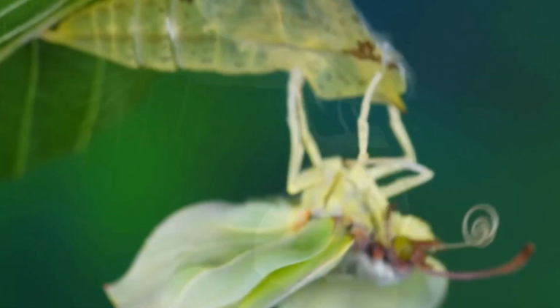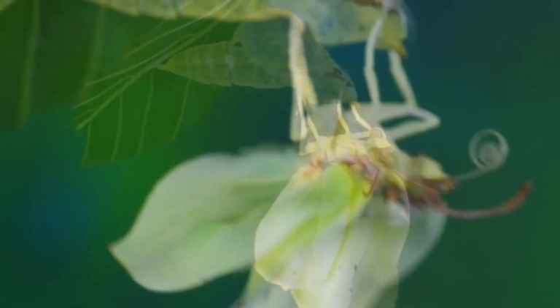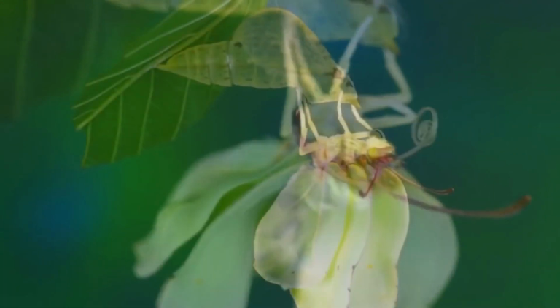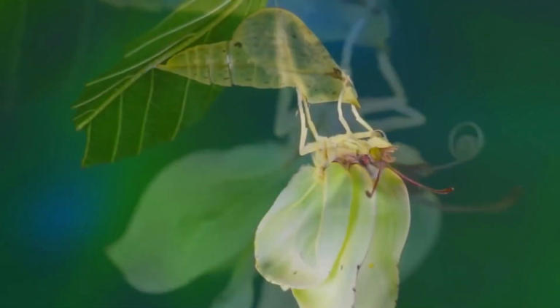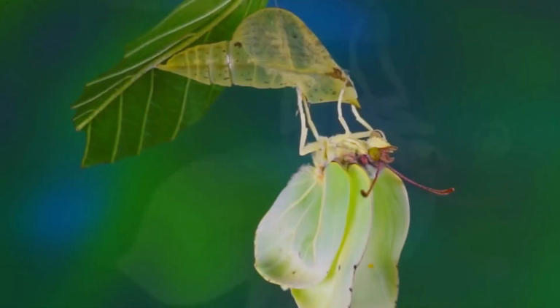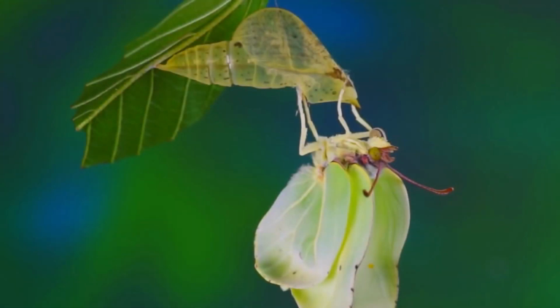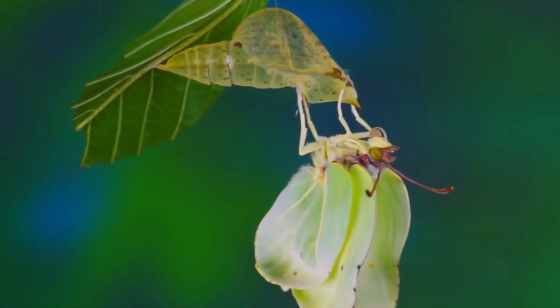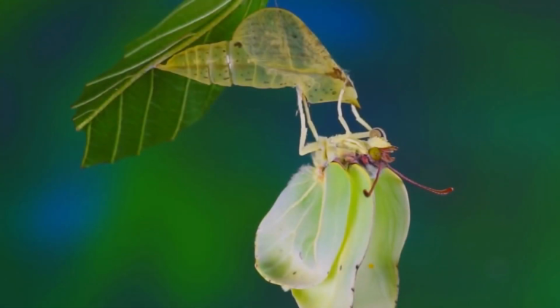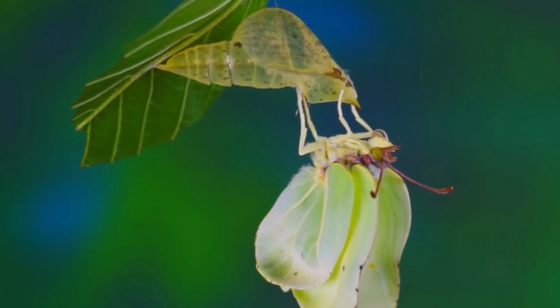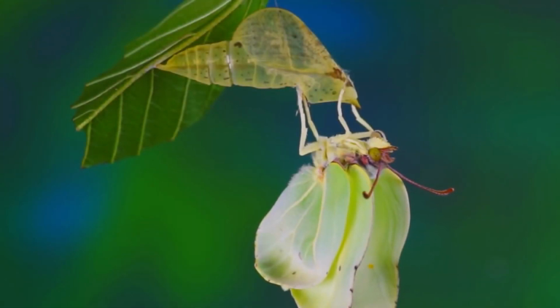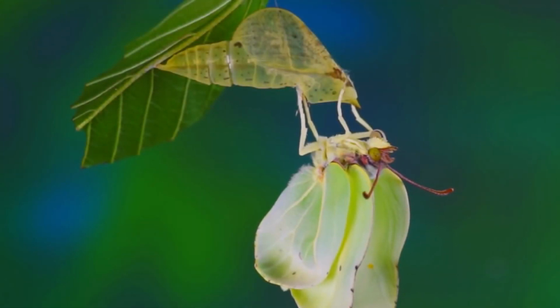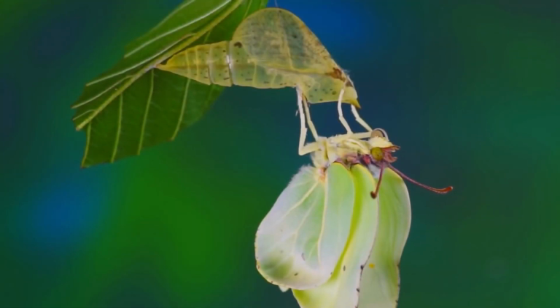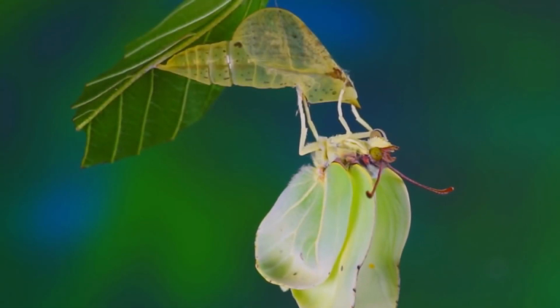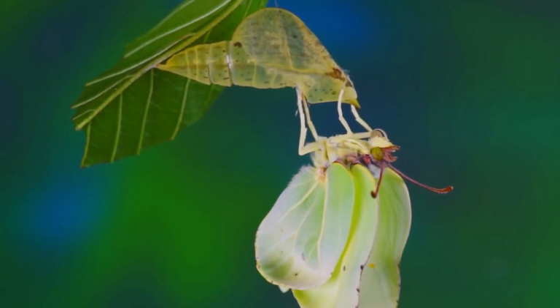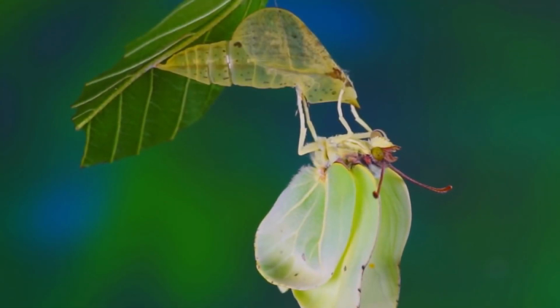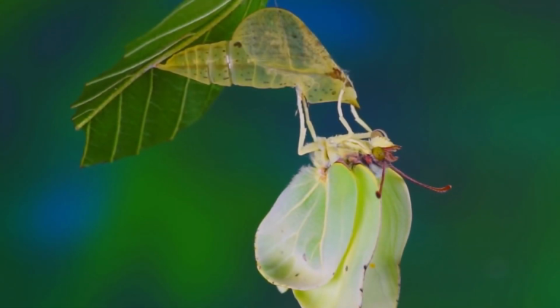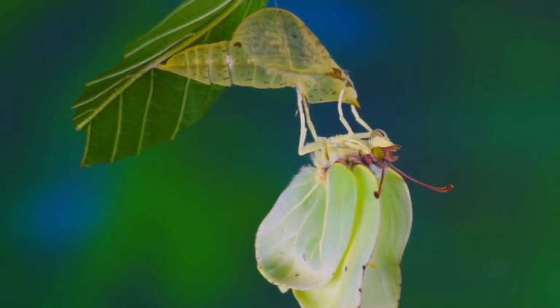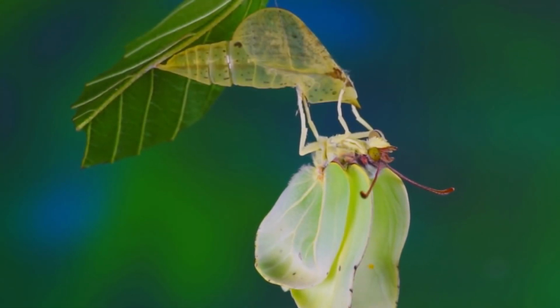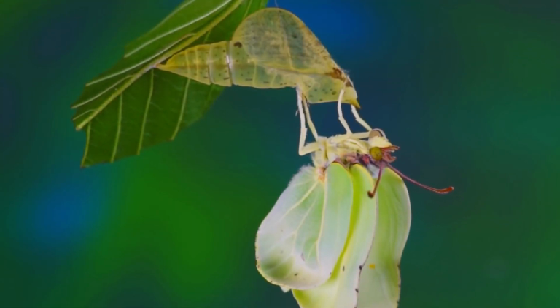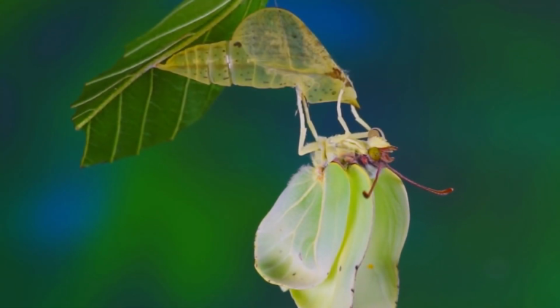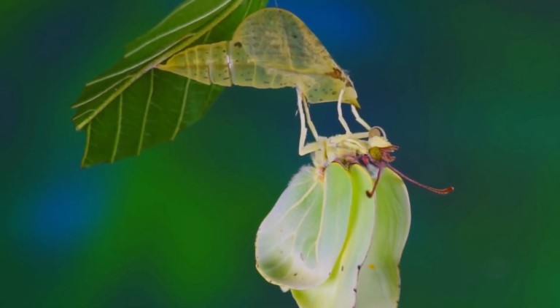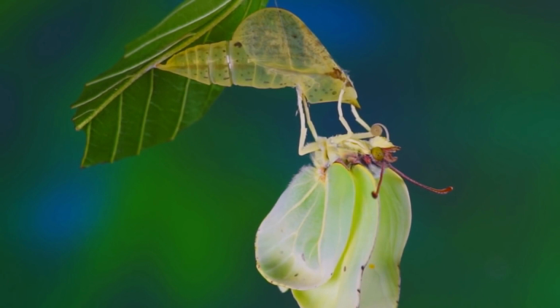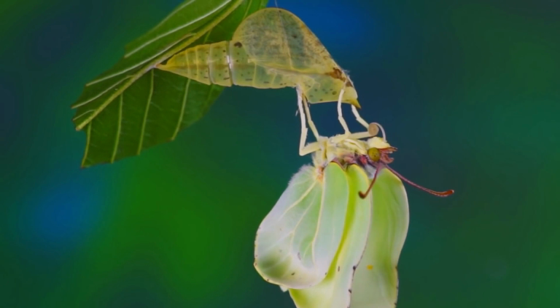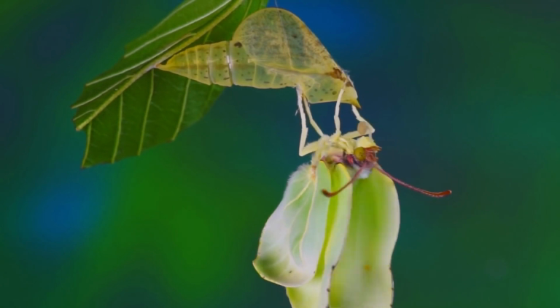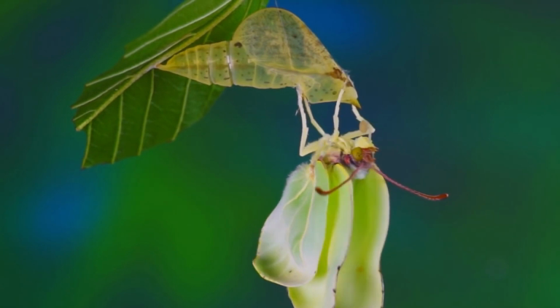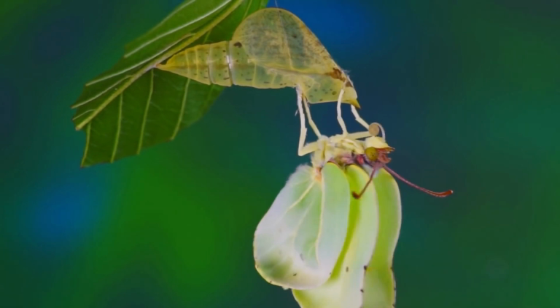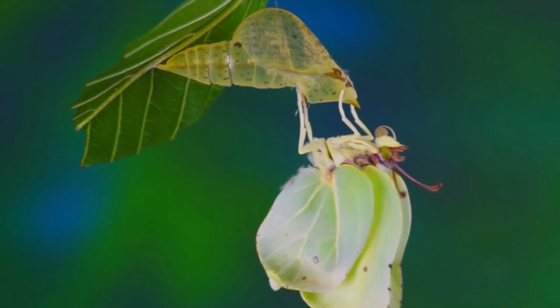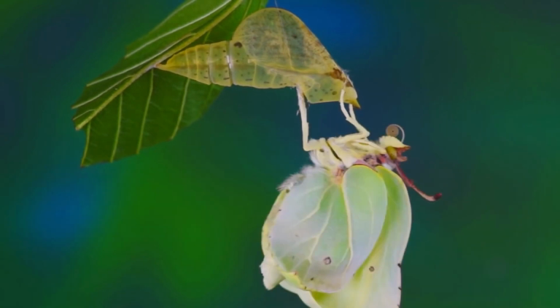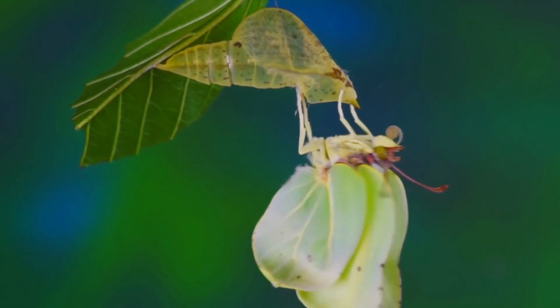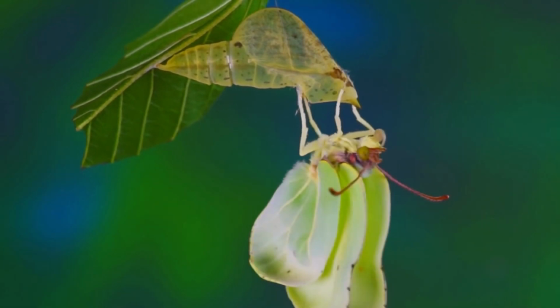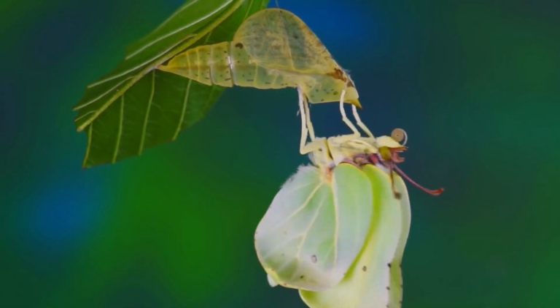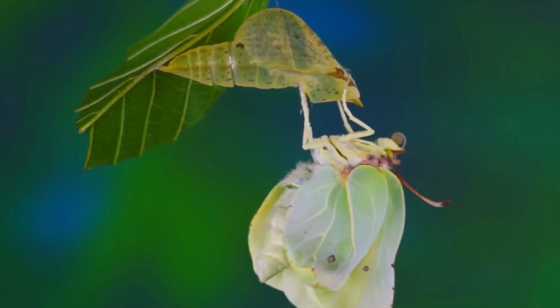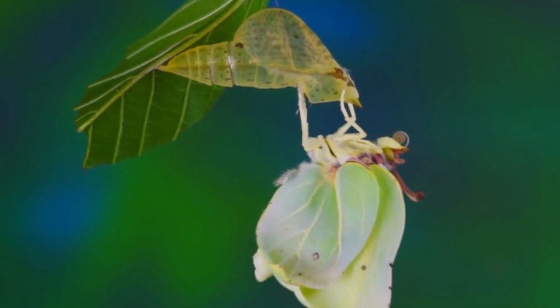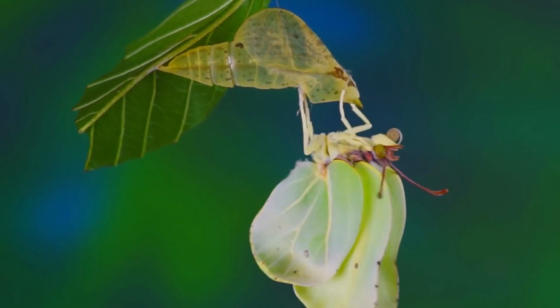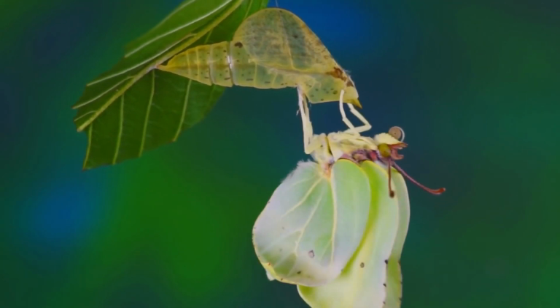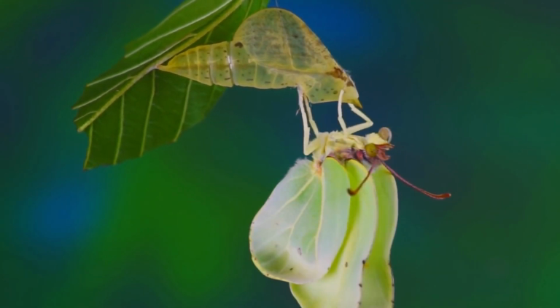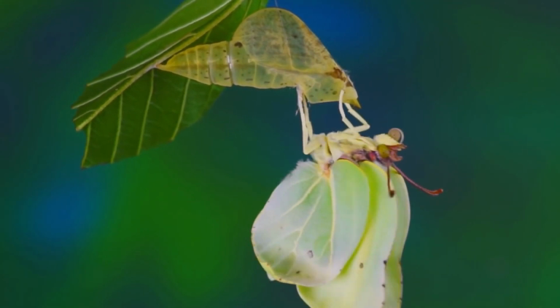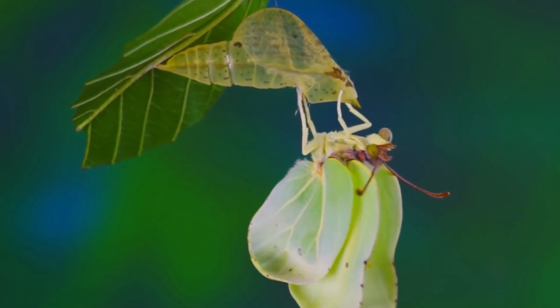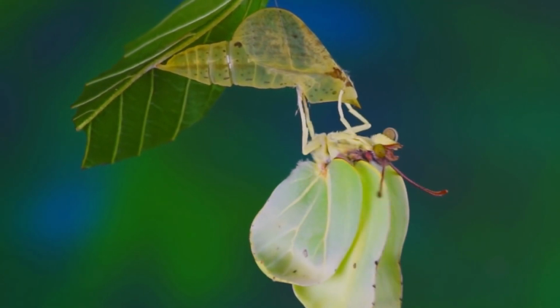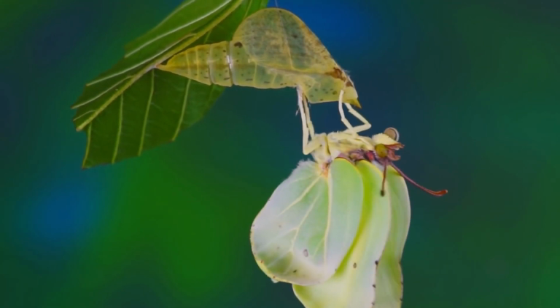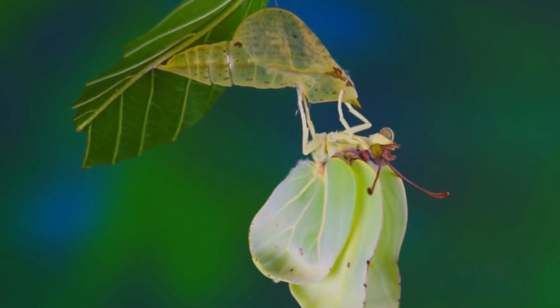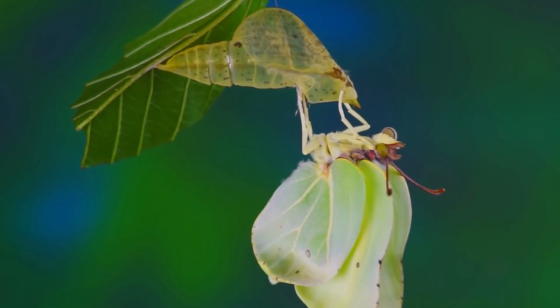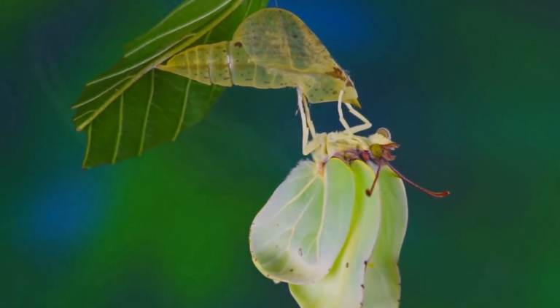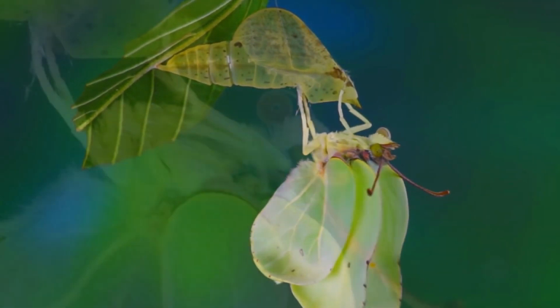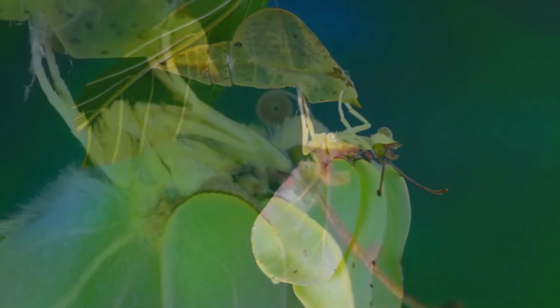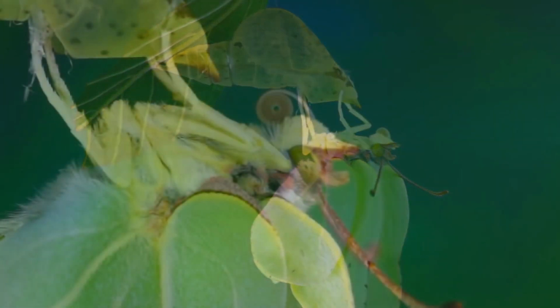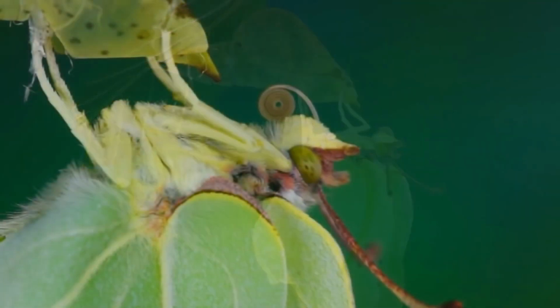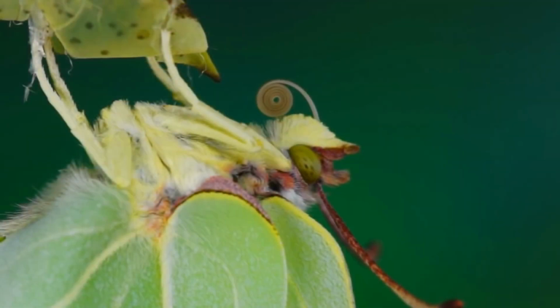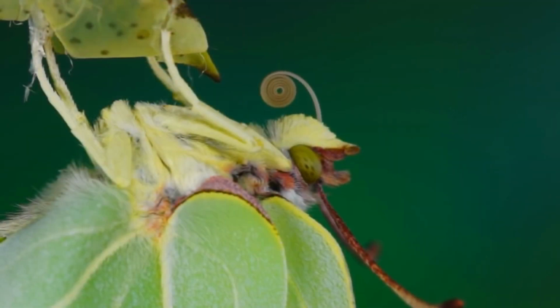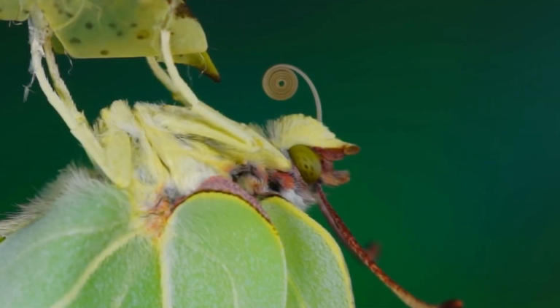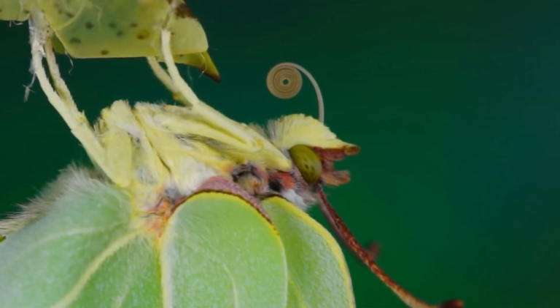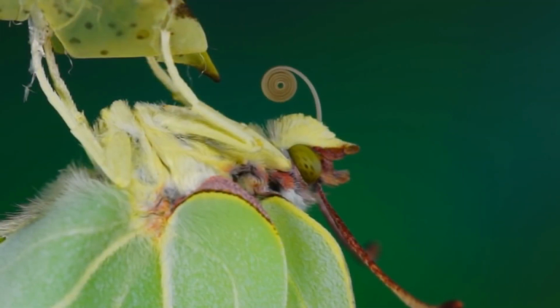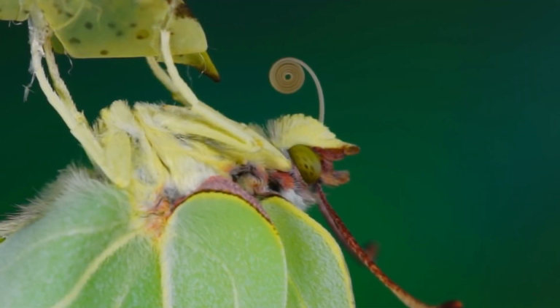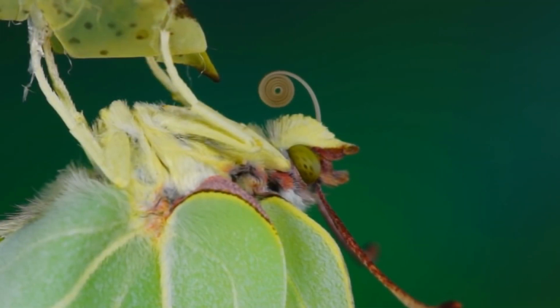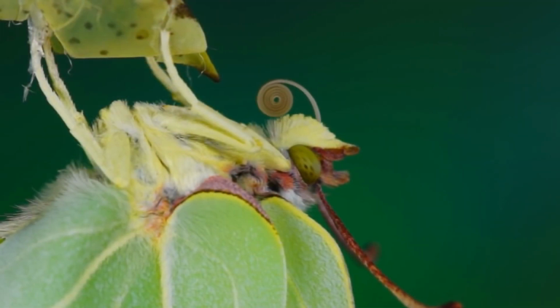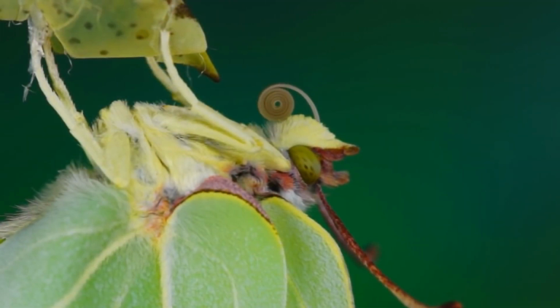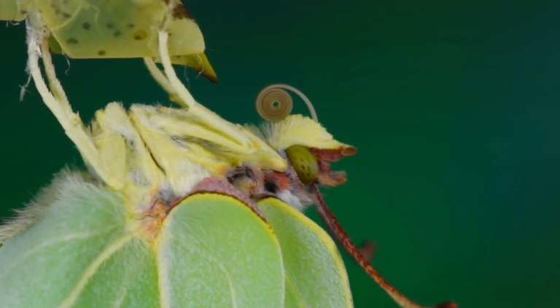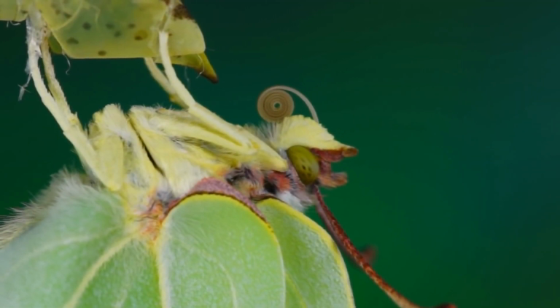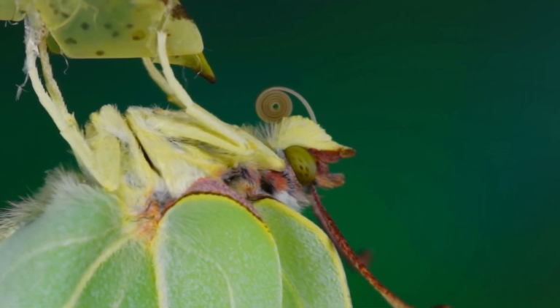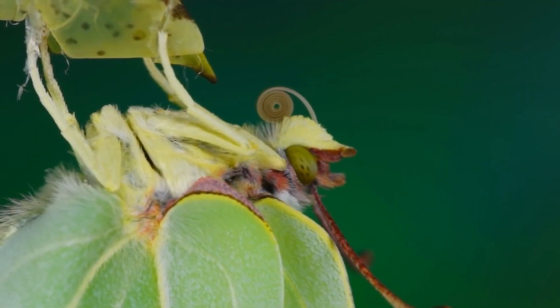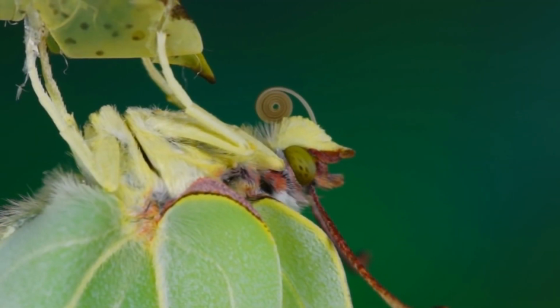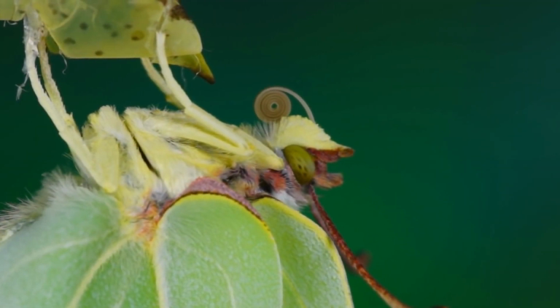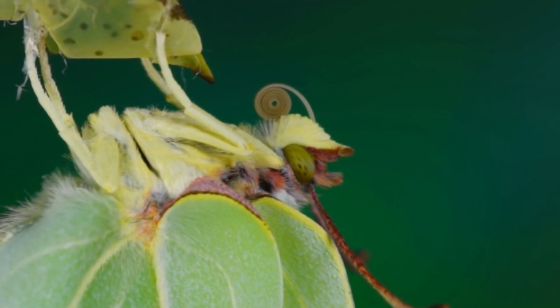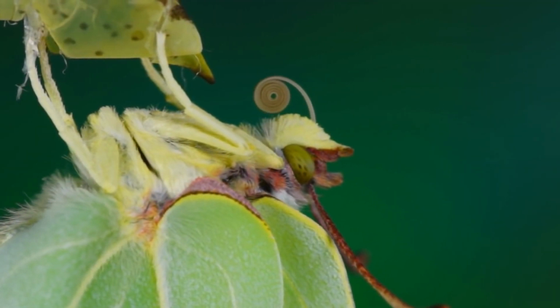The butterfly will now proceed to stretch and harden its wings. The butterfly has two parts of the proboscis and will try and fuse the proboscis together.